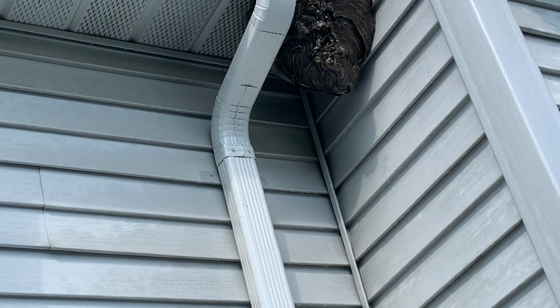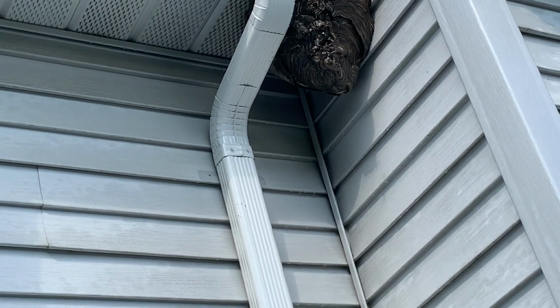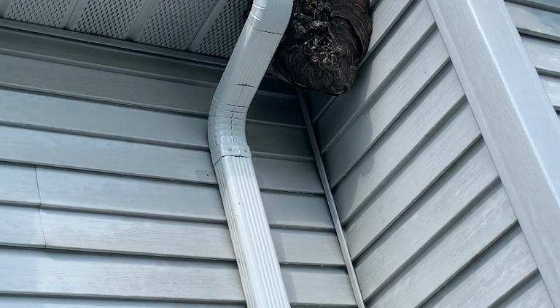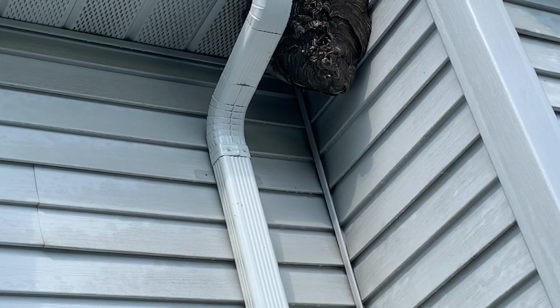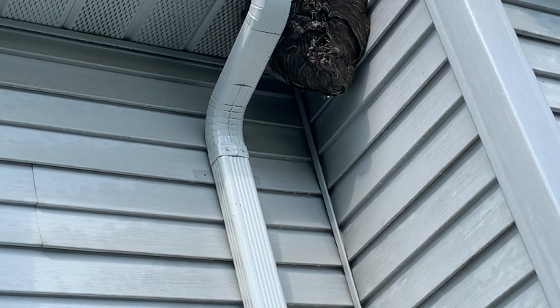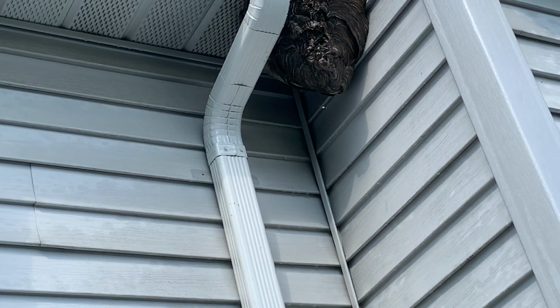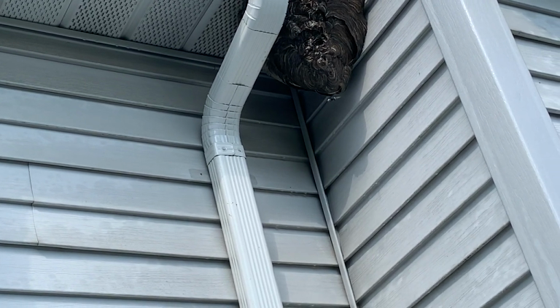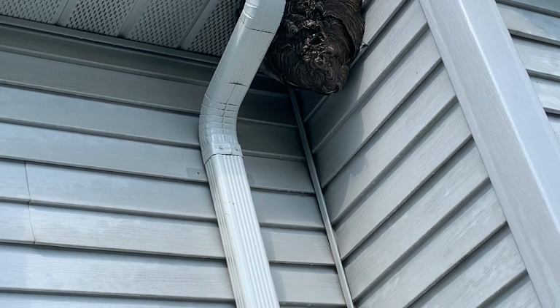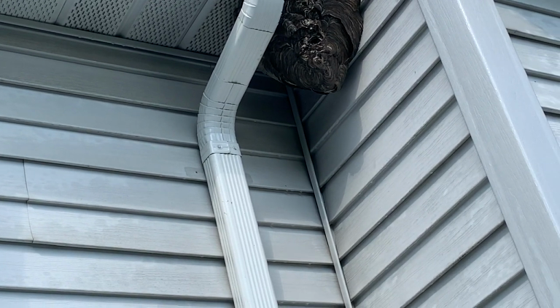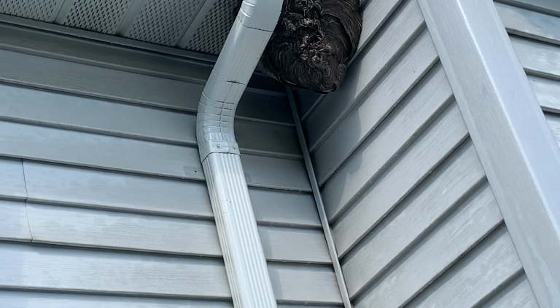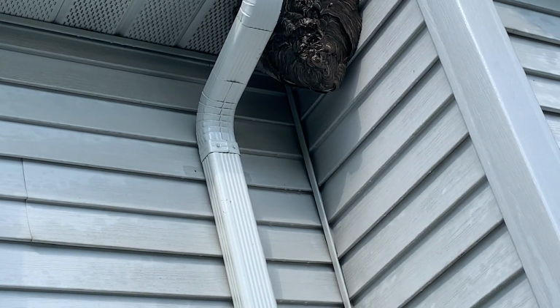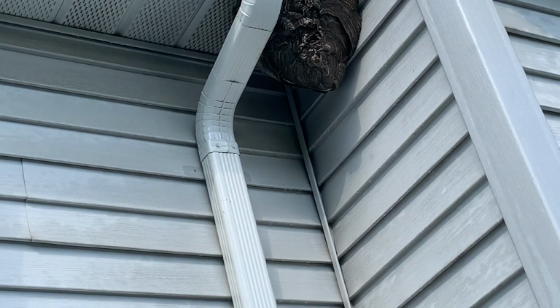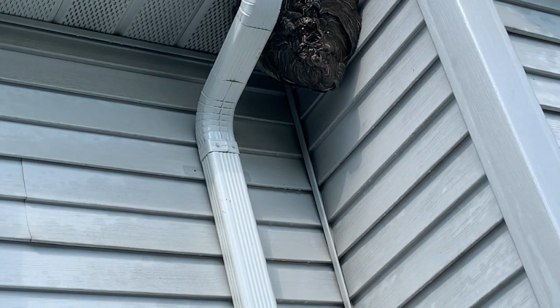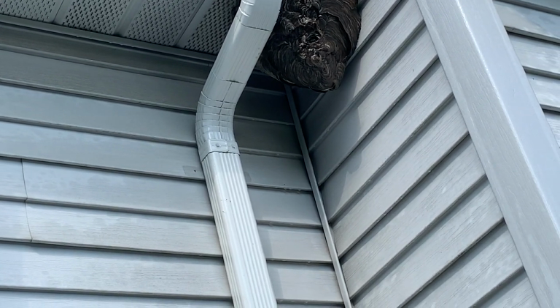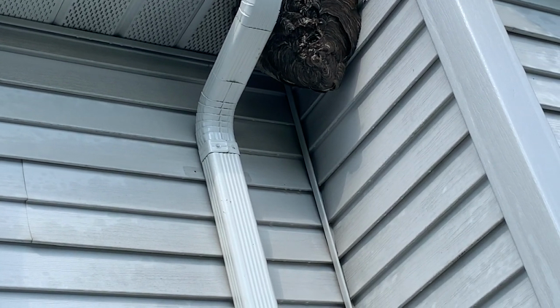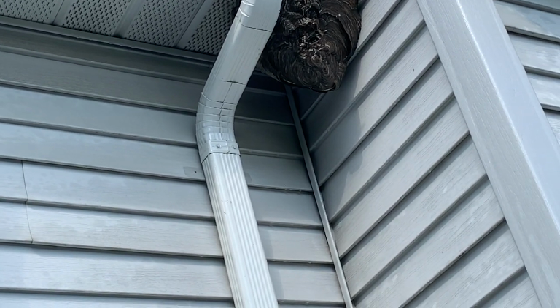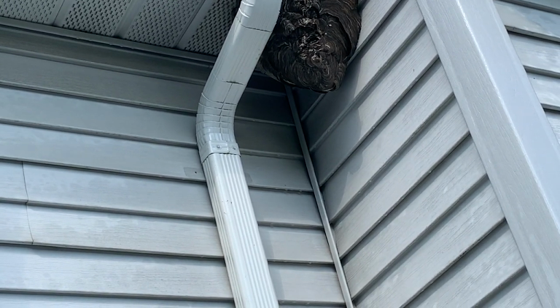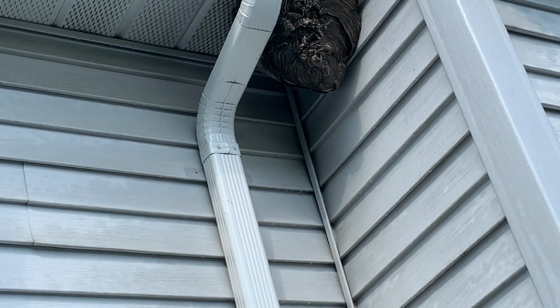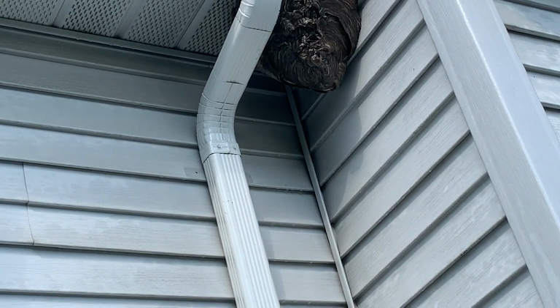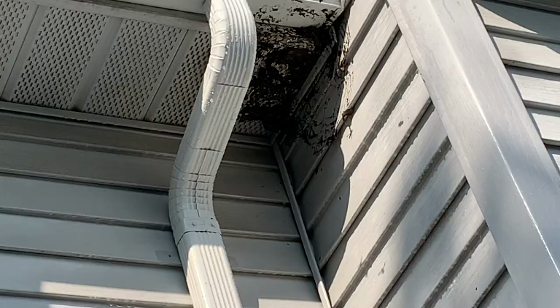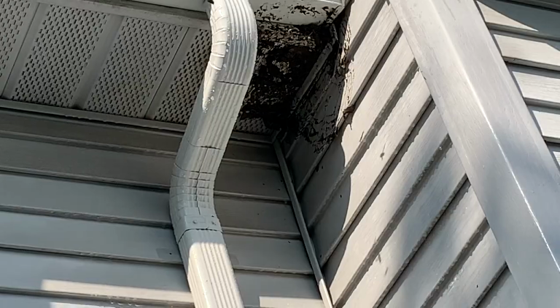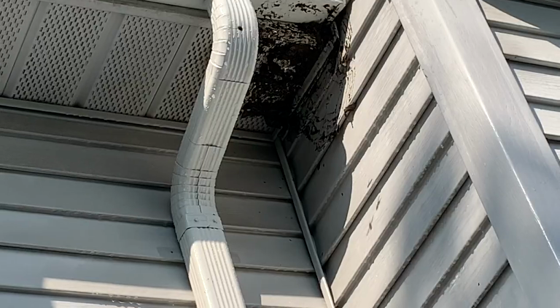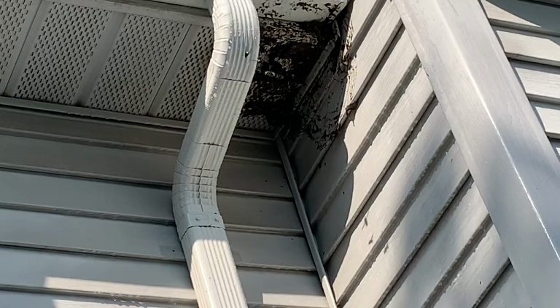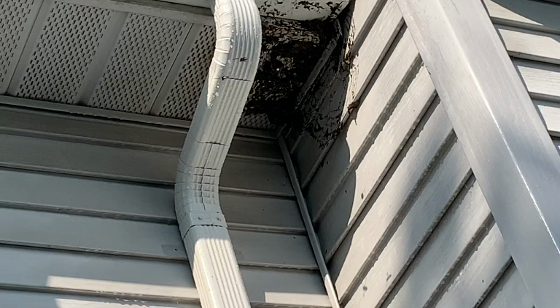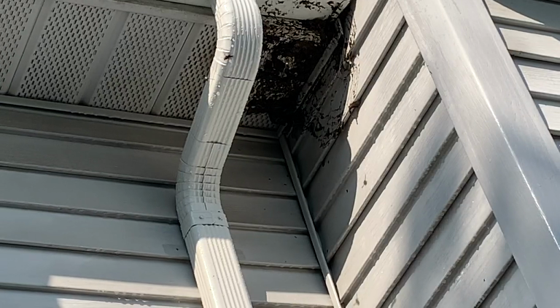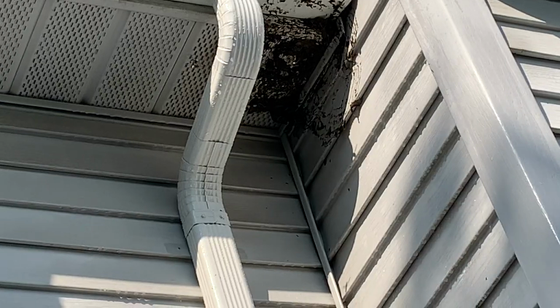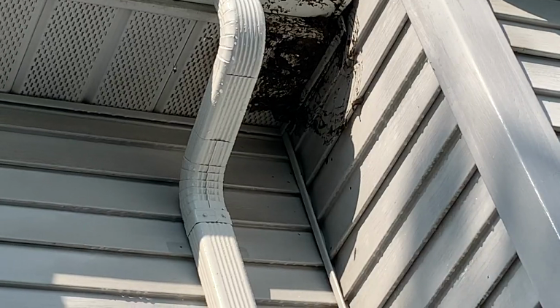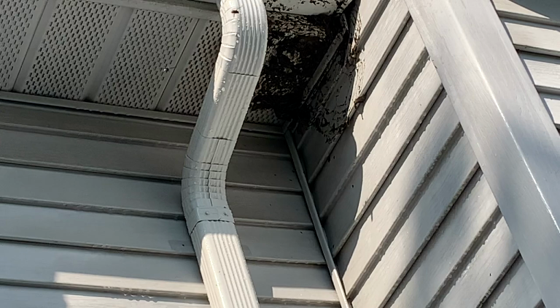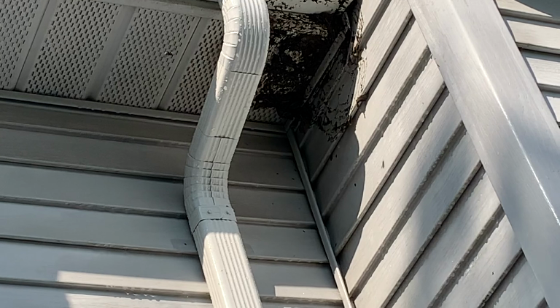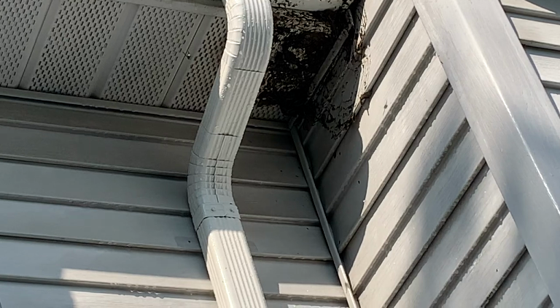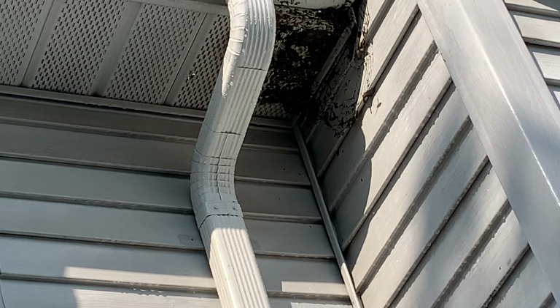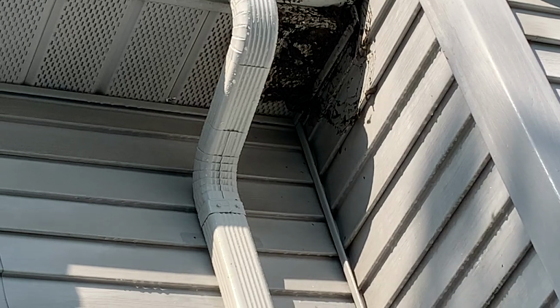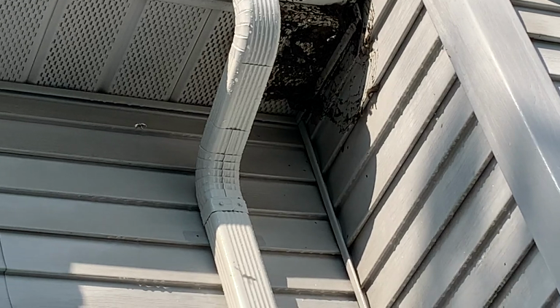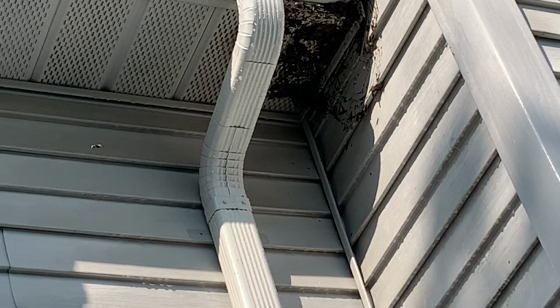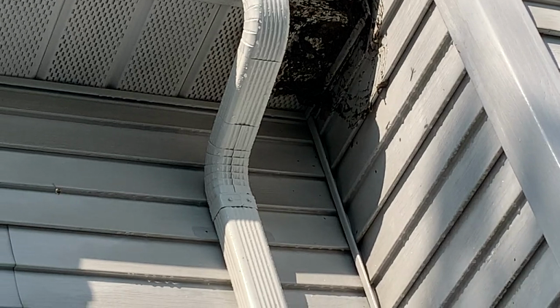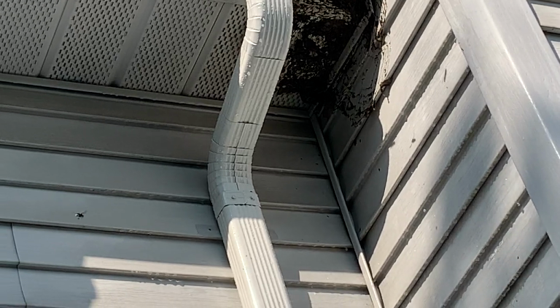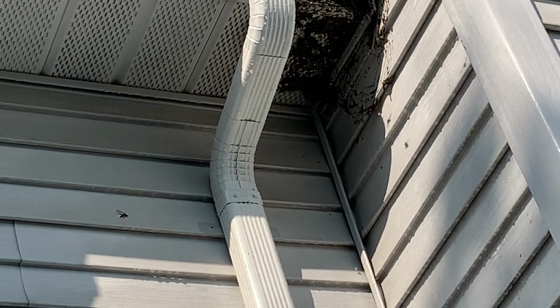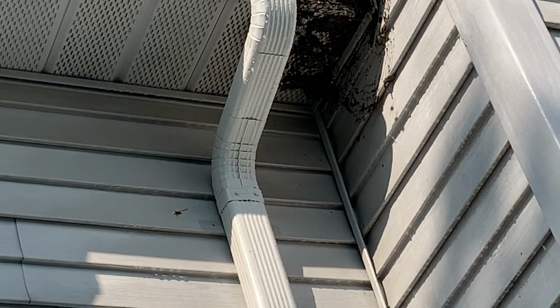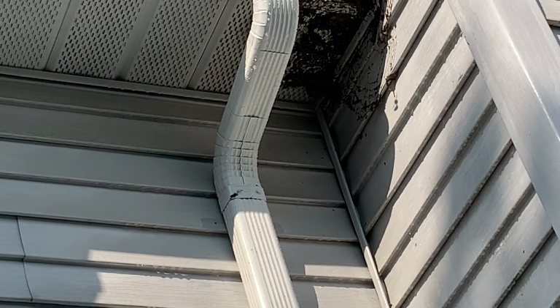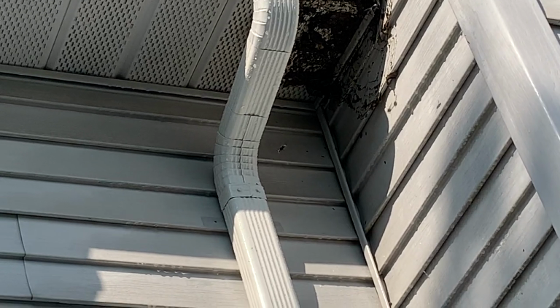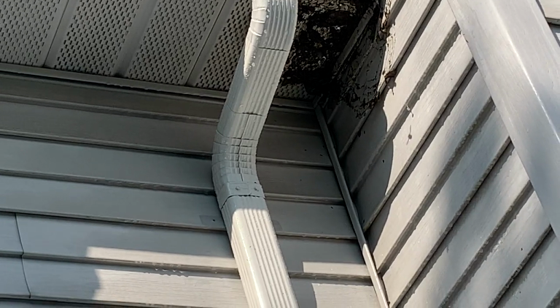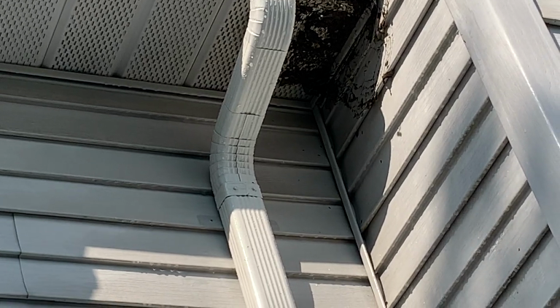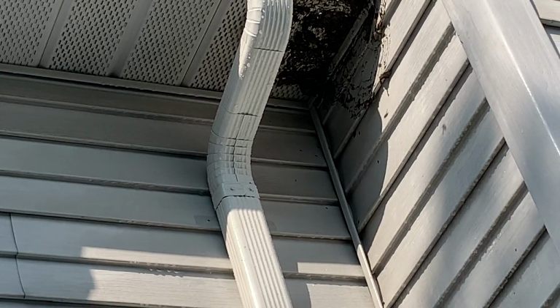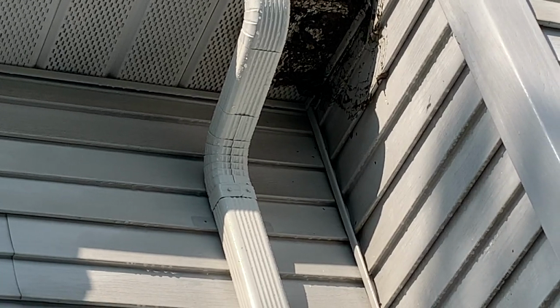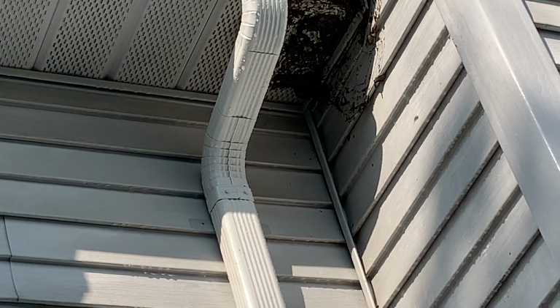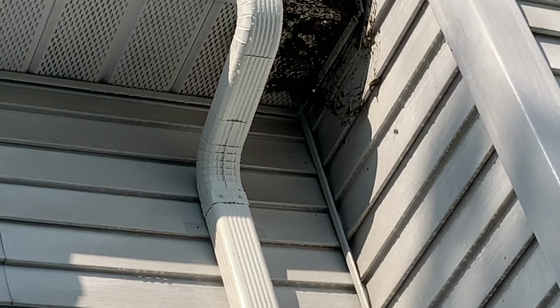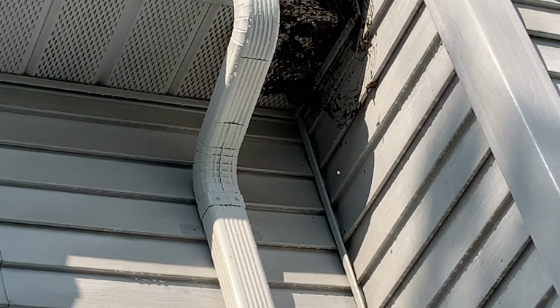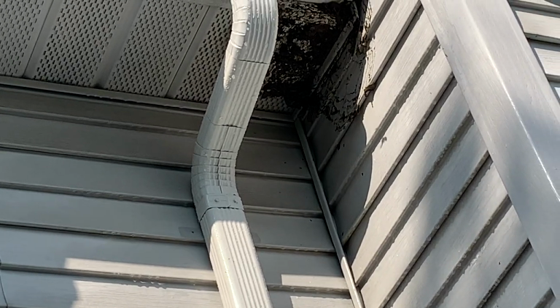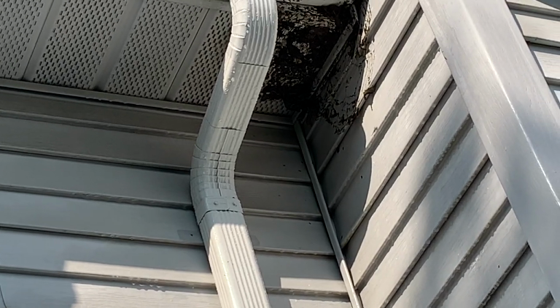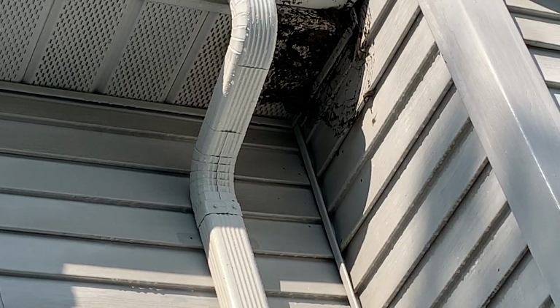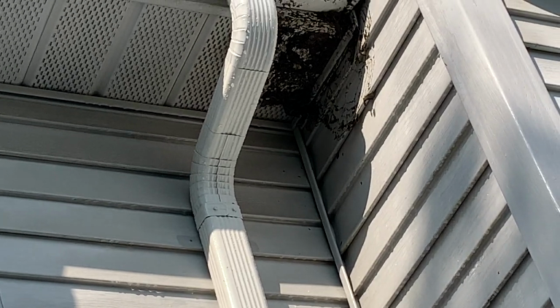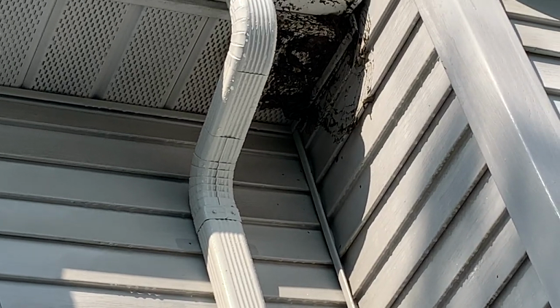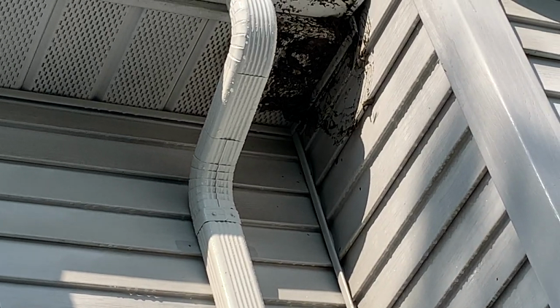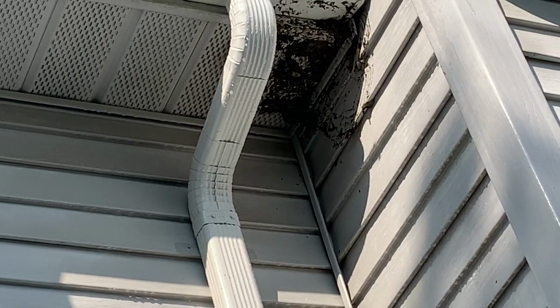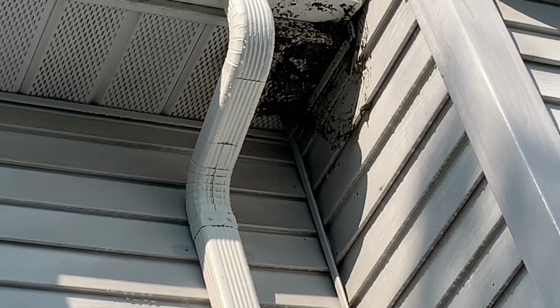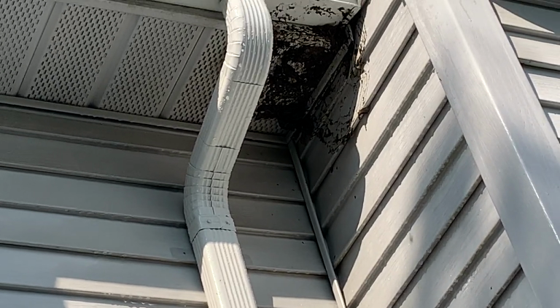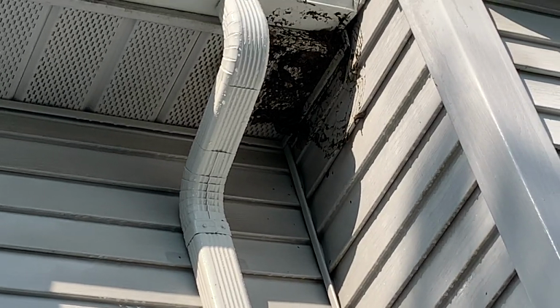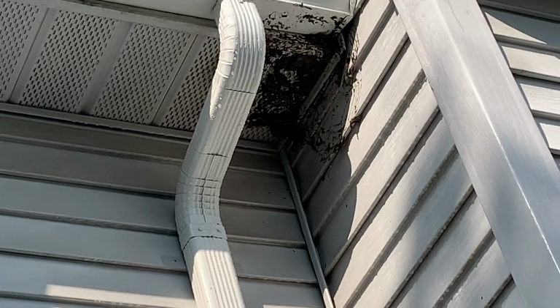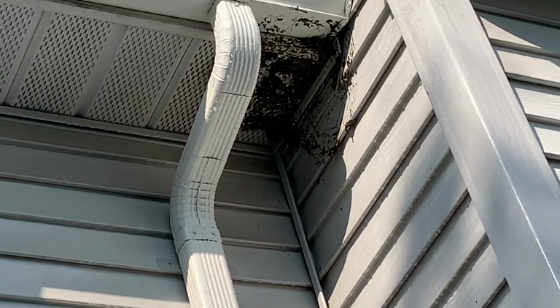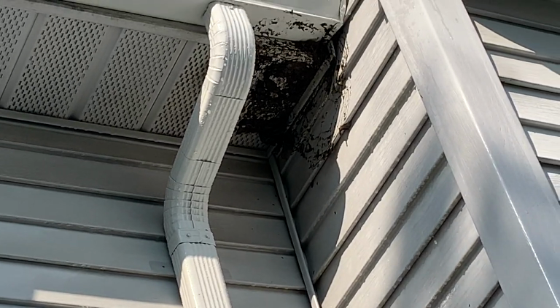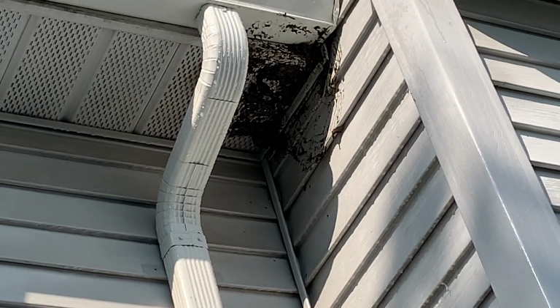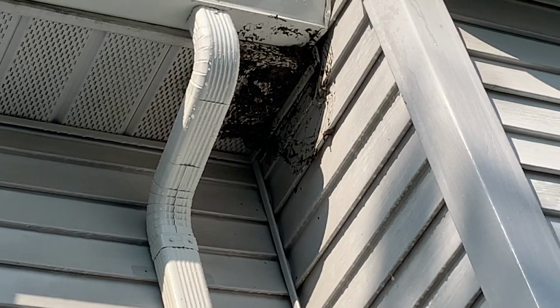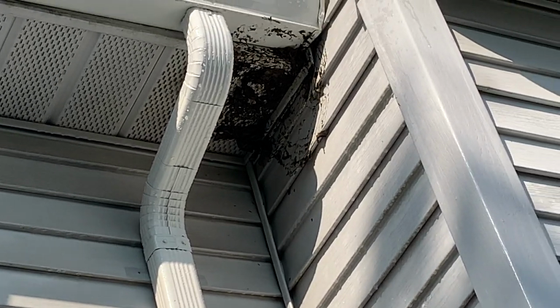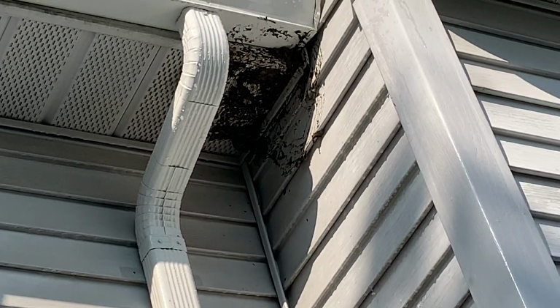After a short while, we attached a scraper to our extendable pole and removed the nest and properly disposed of it.